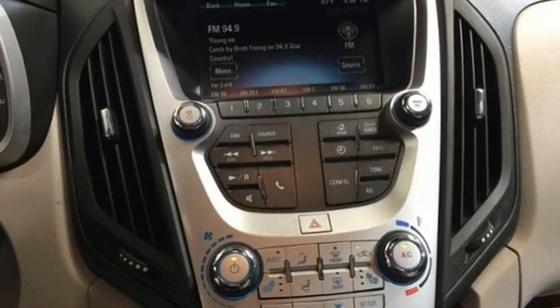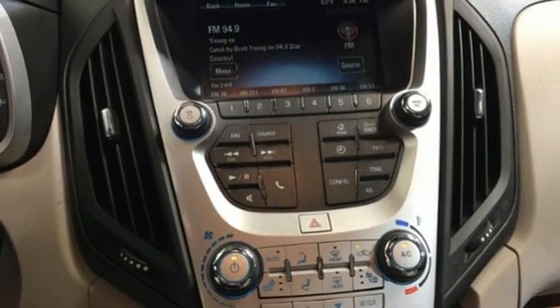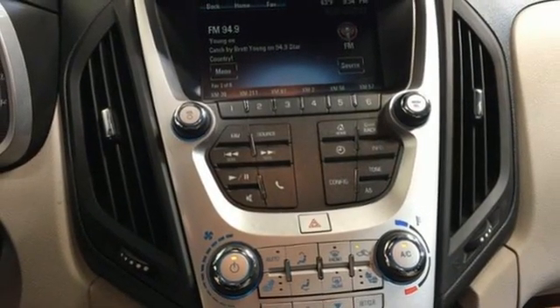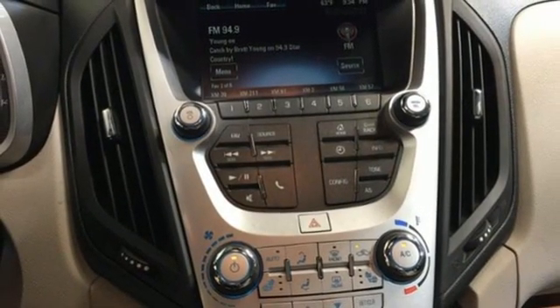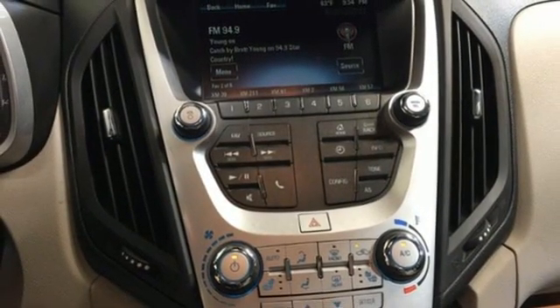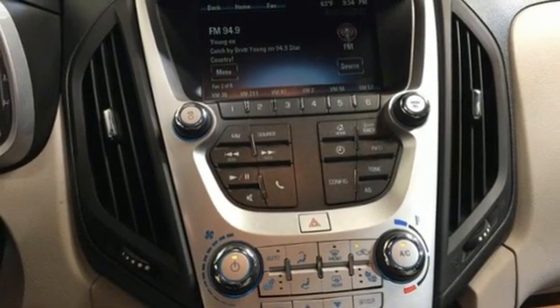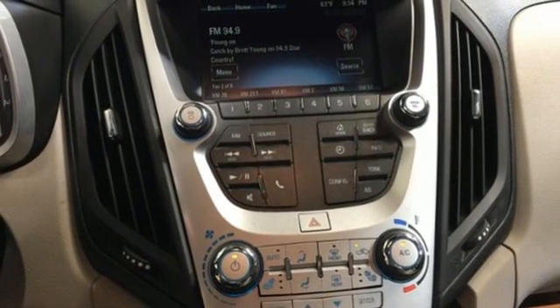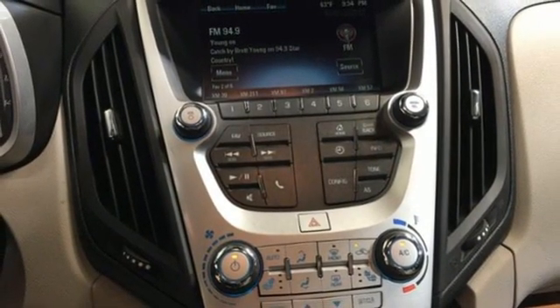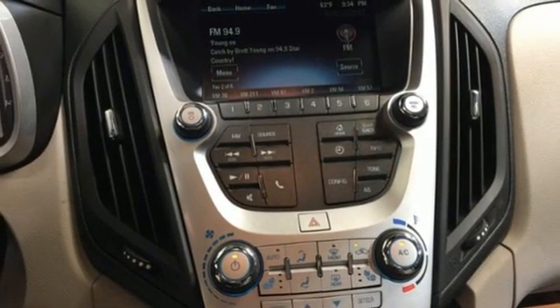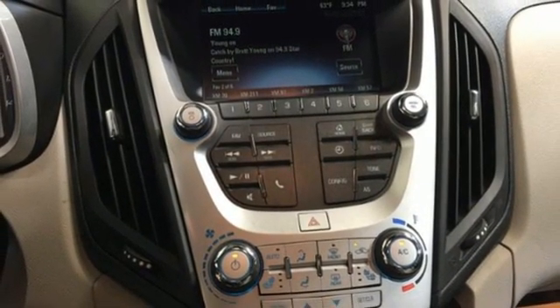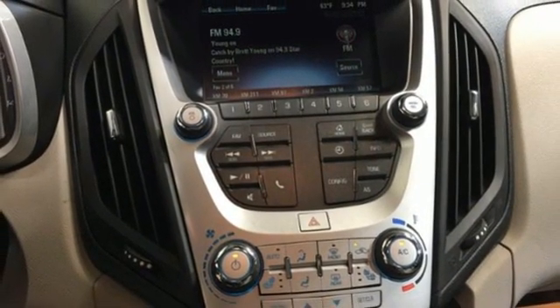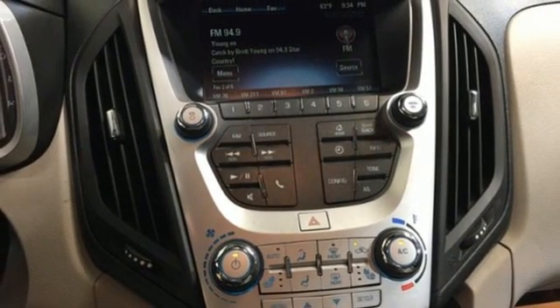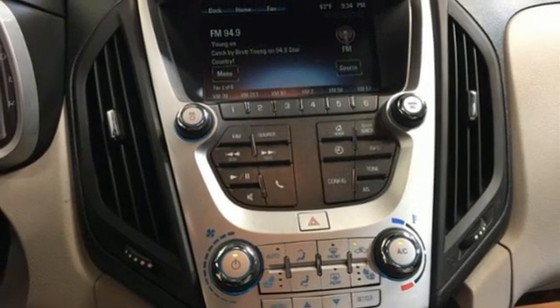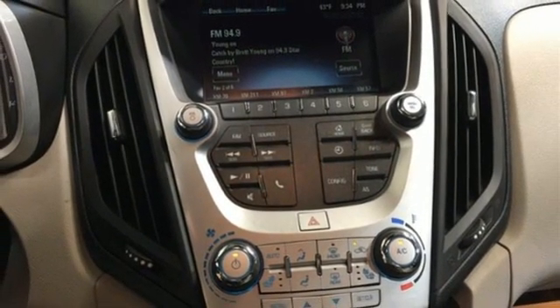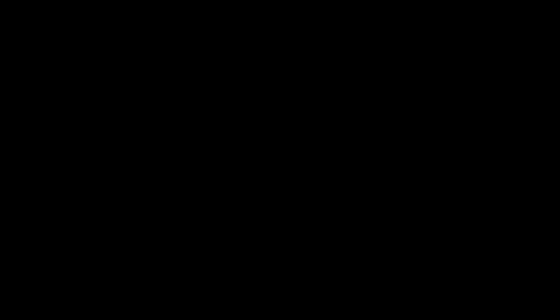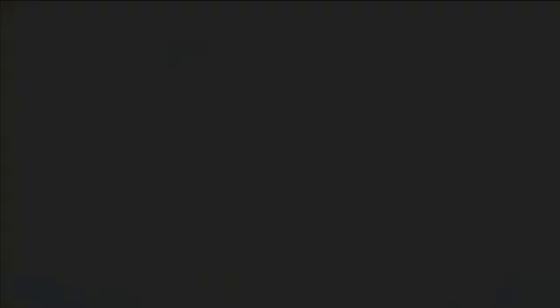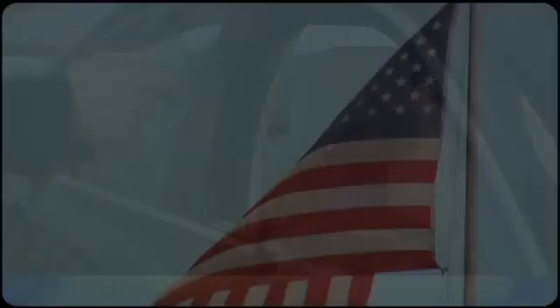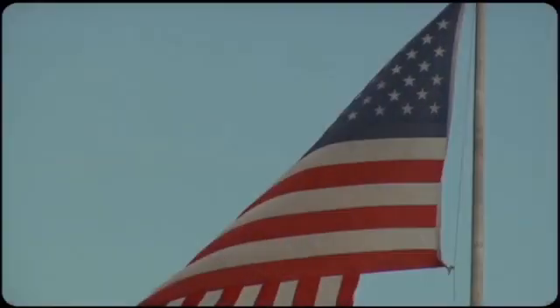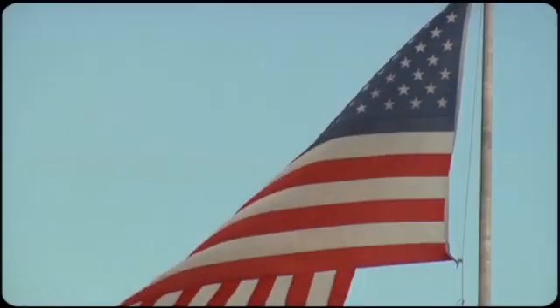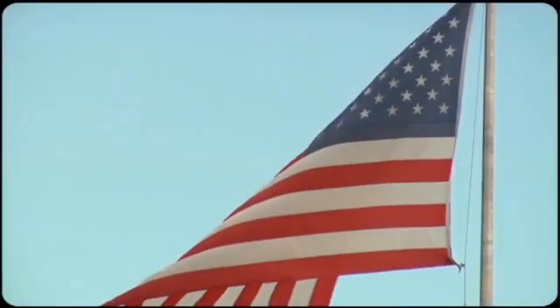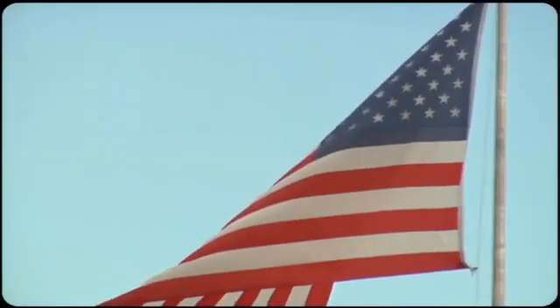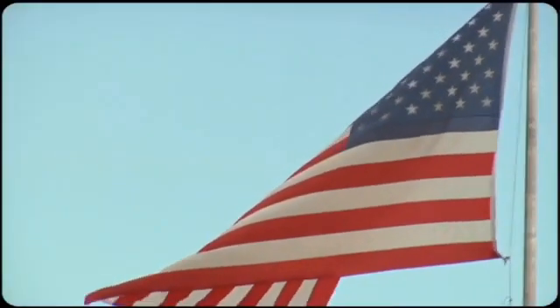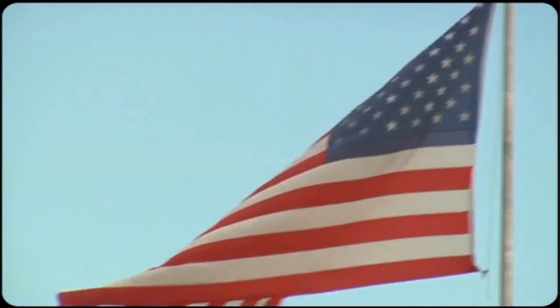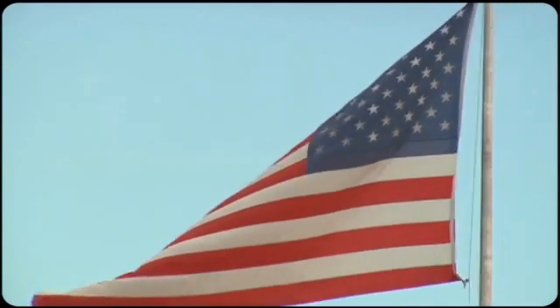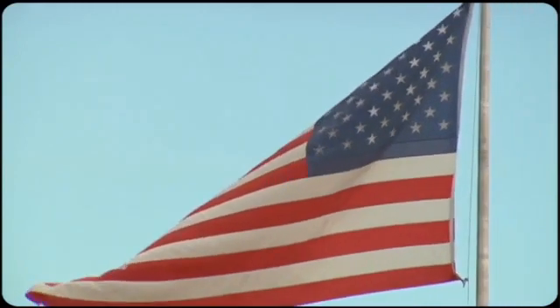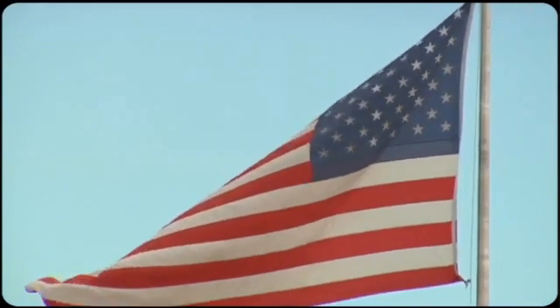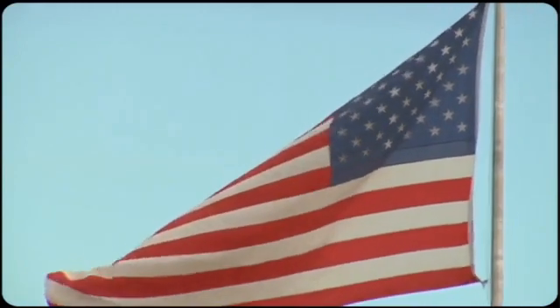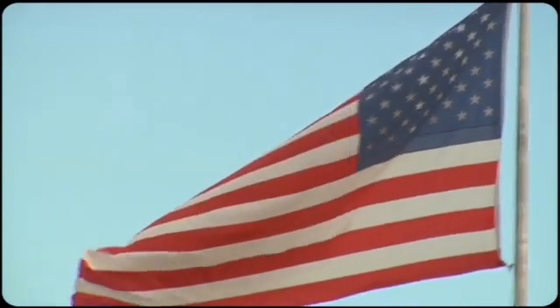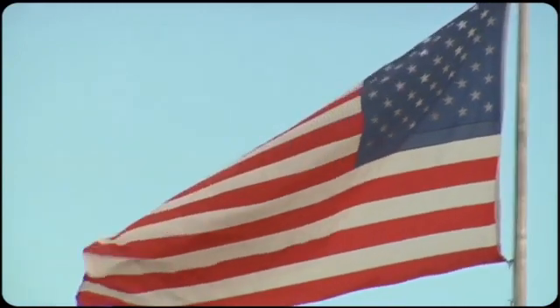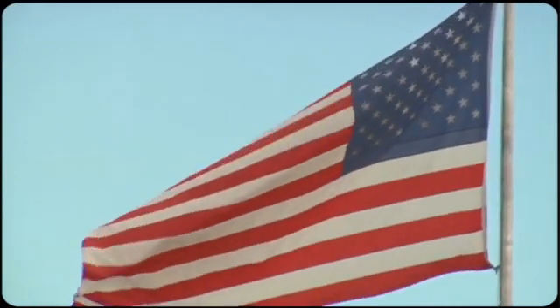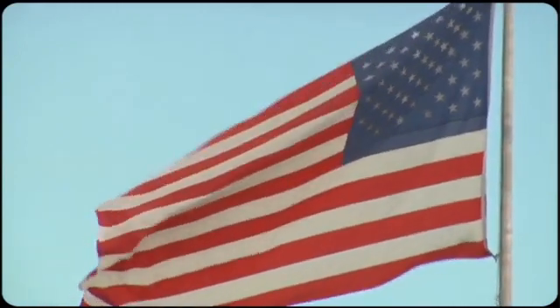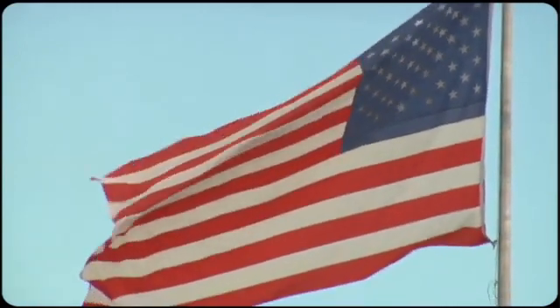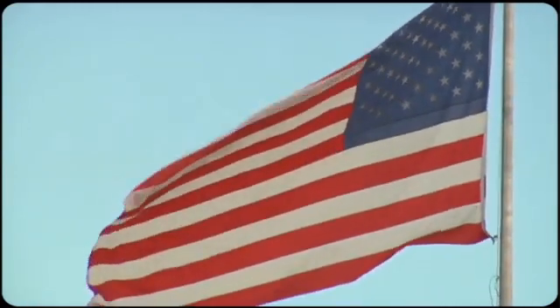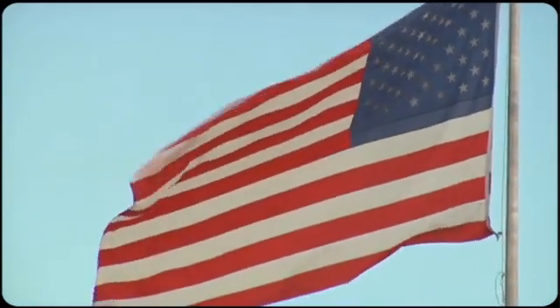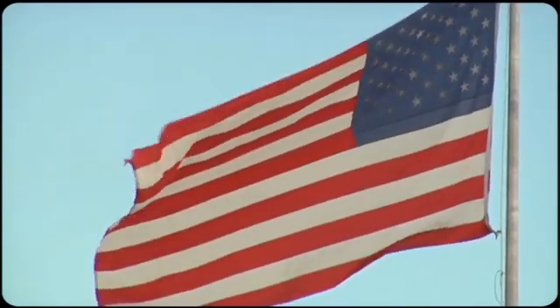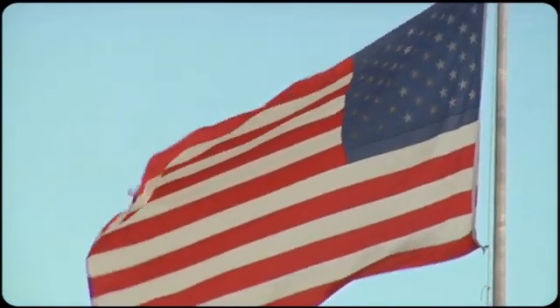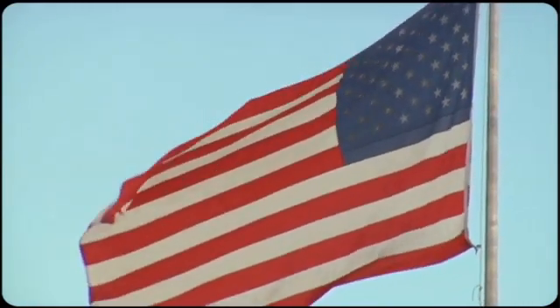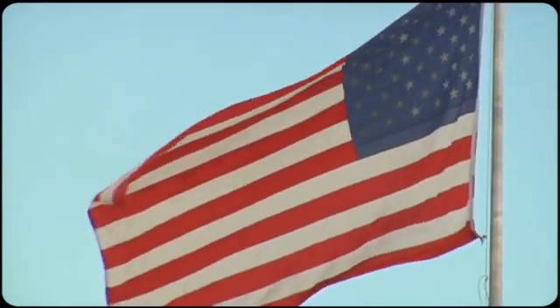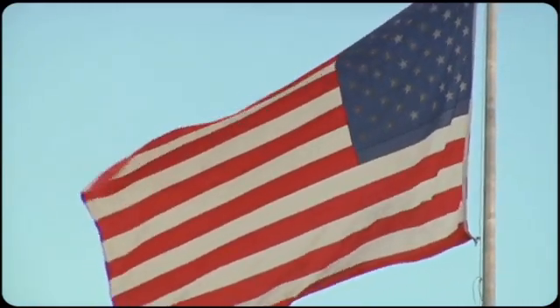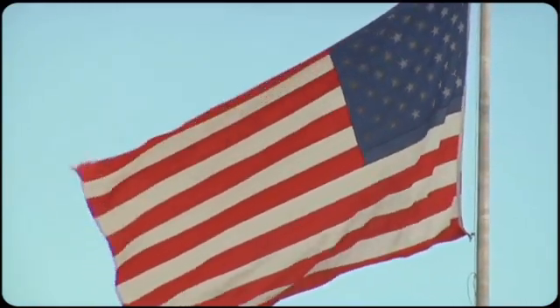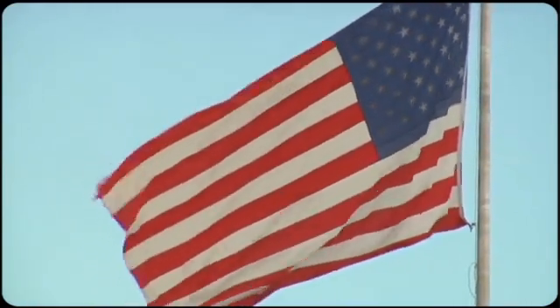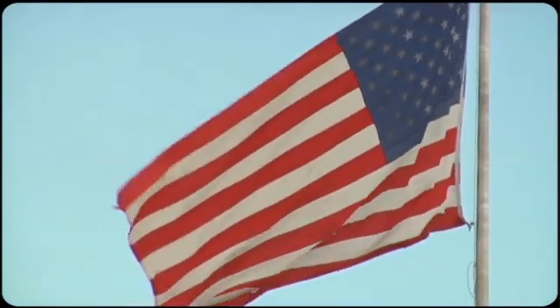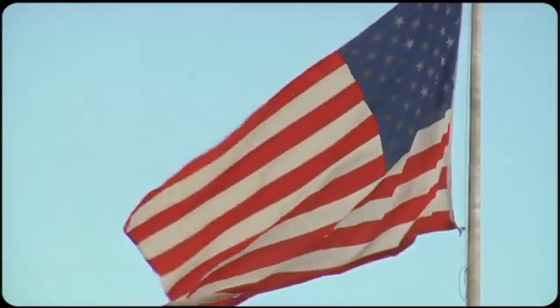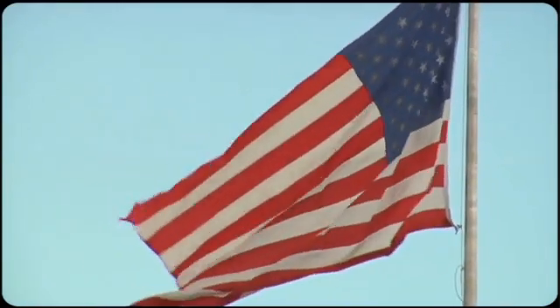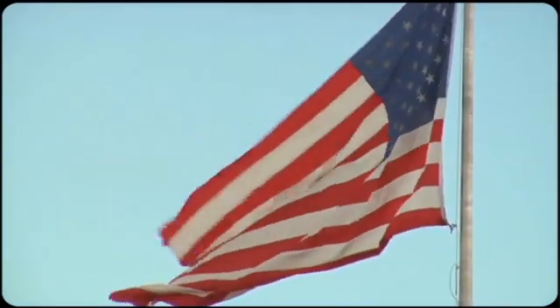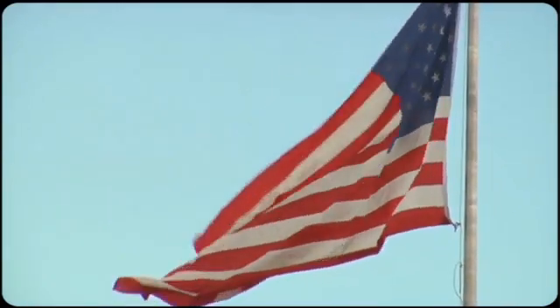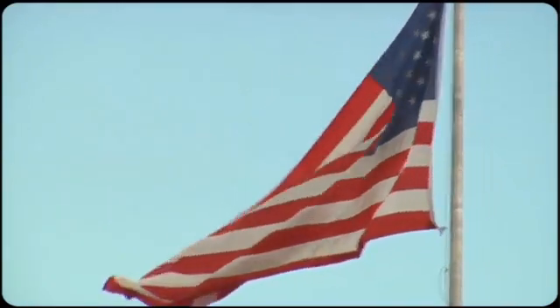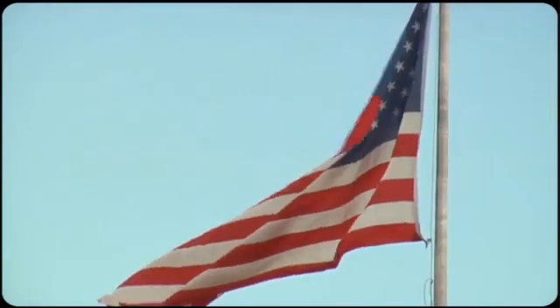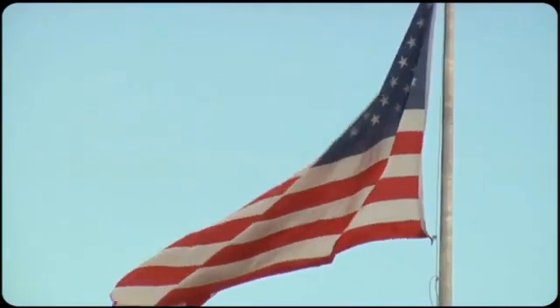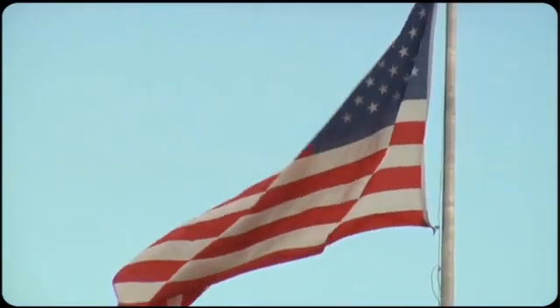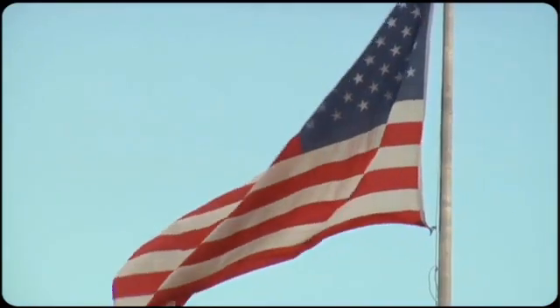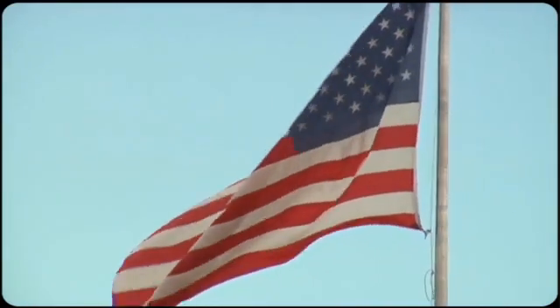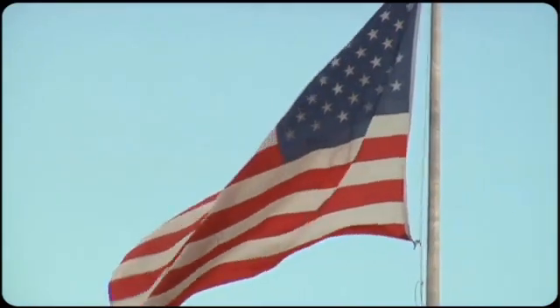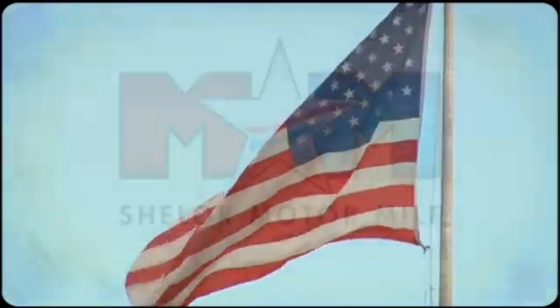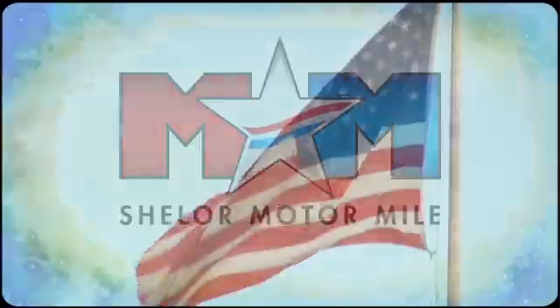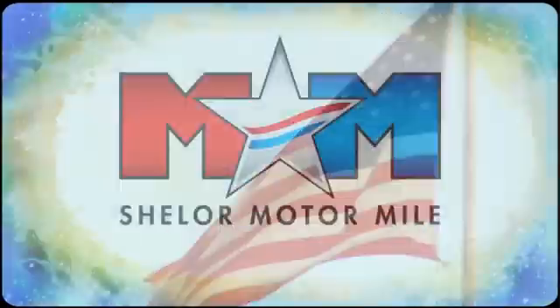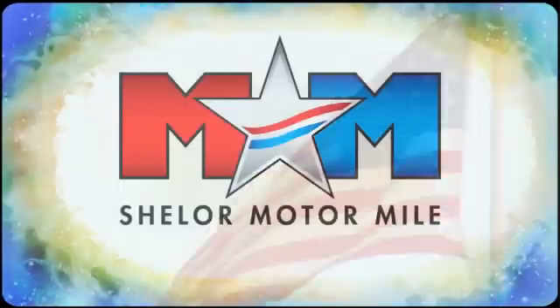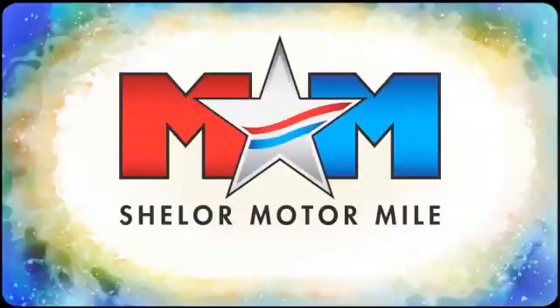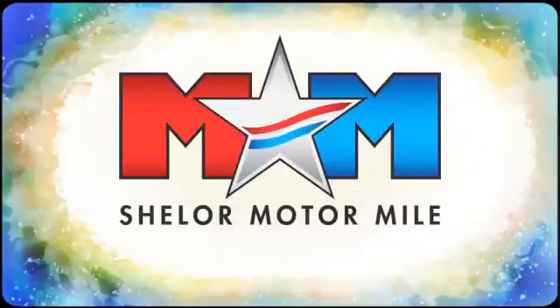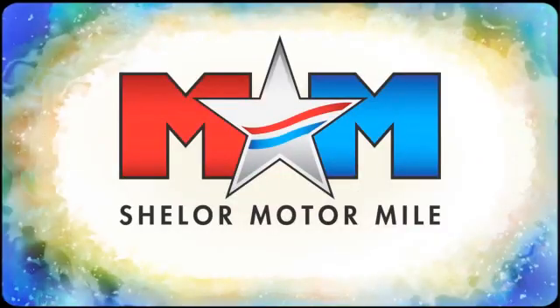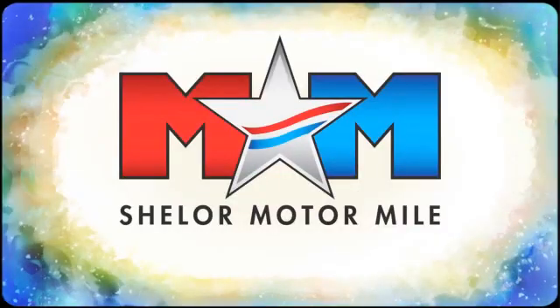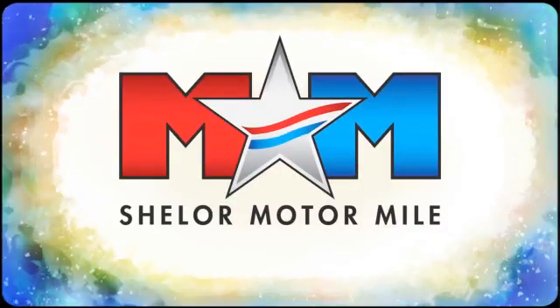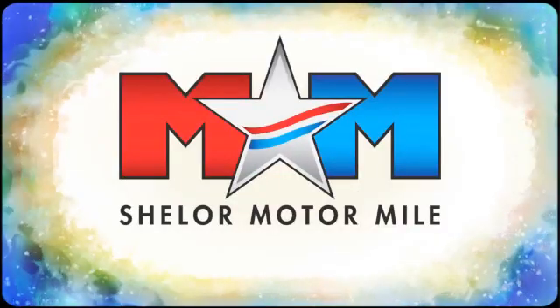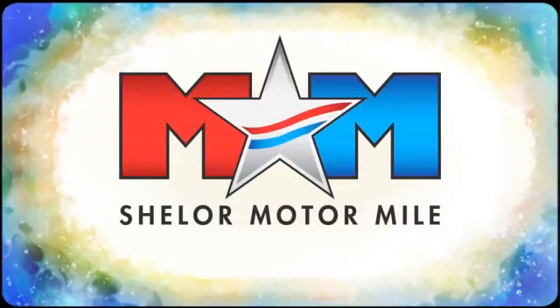Take it for a test drive today. Come visit us on the Motor Mile, where you're always a name and never a number.